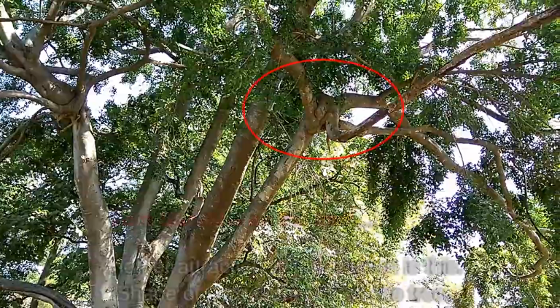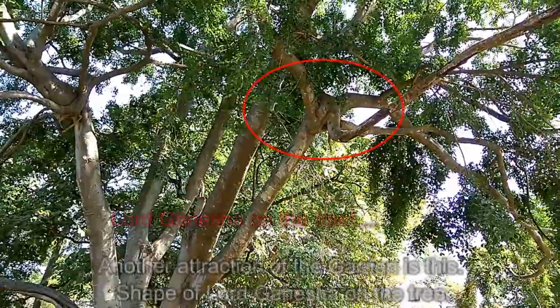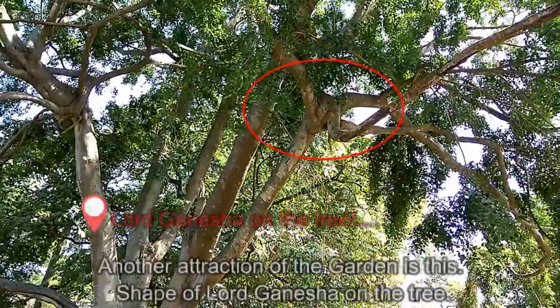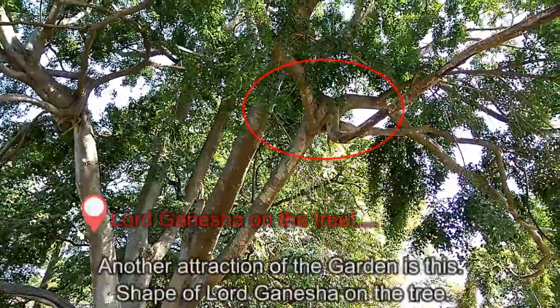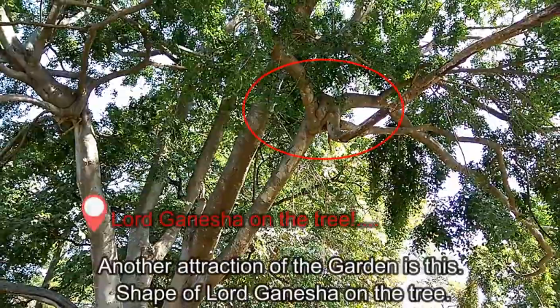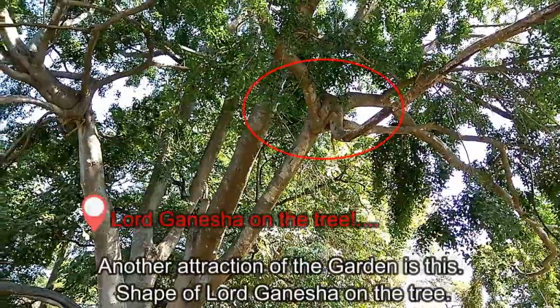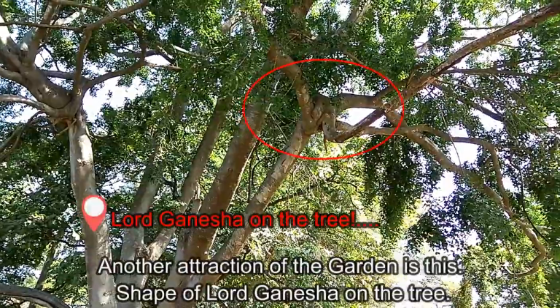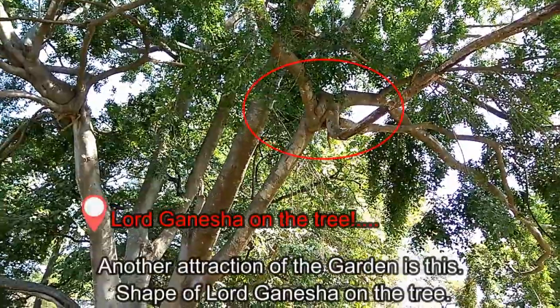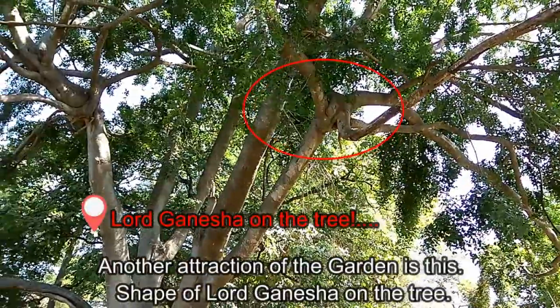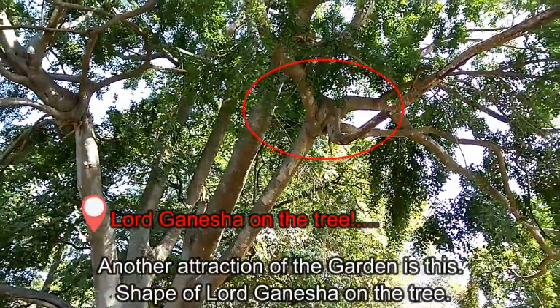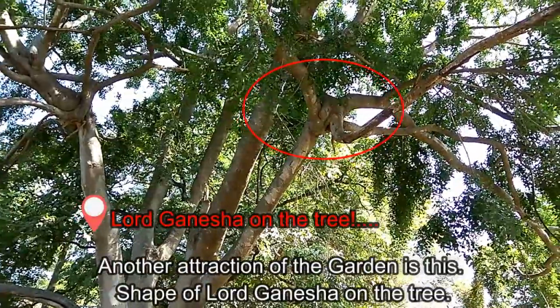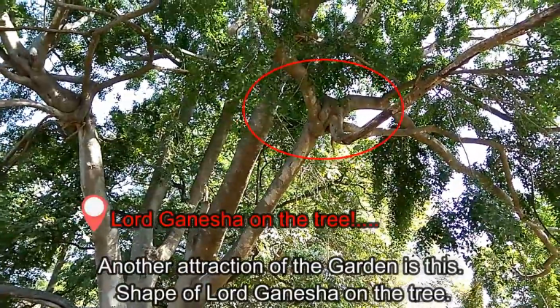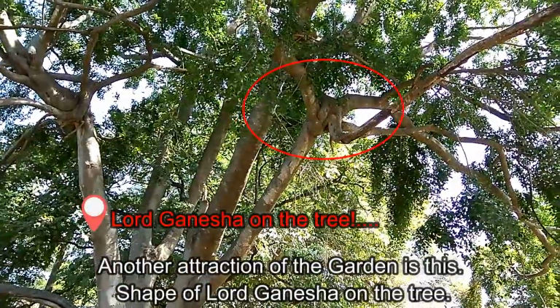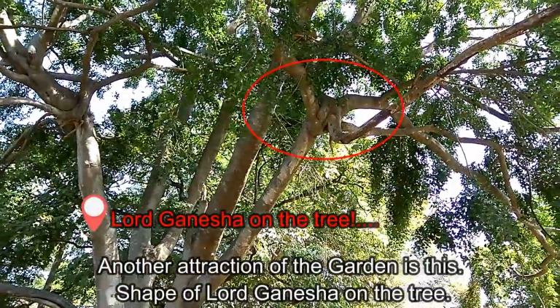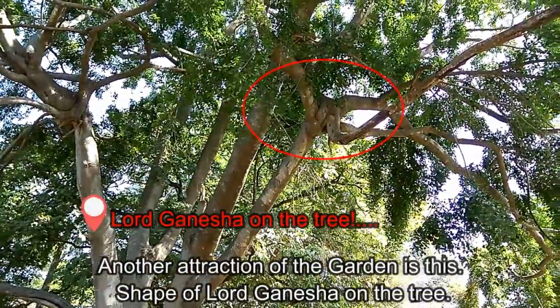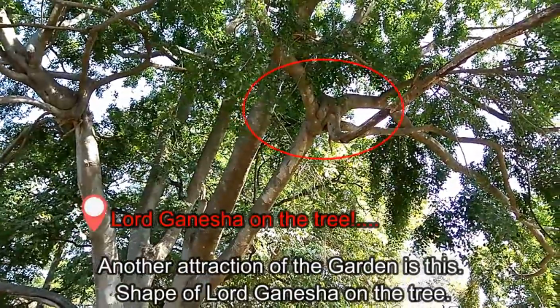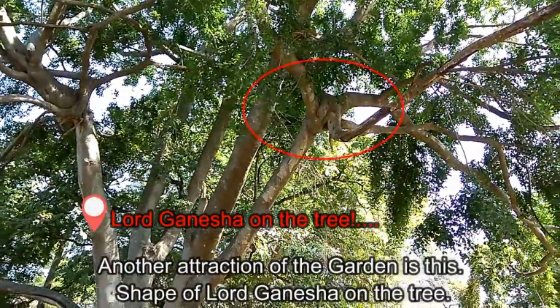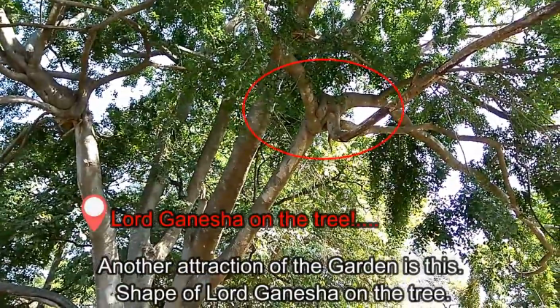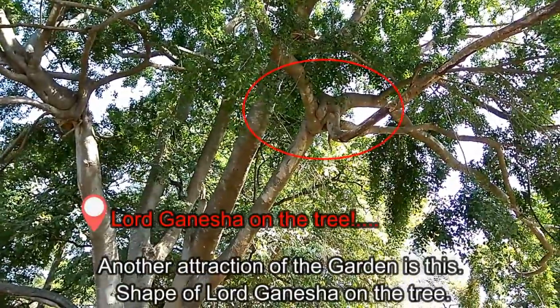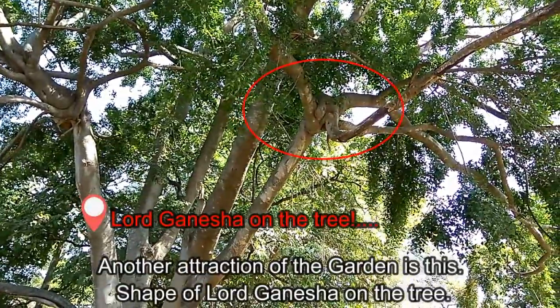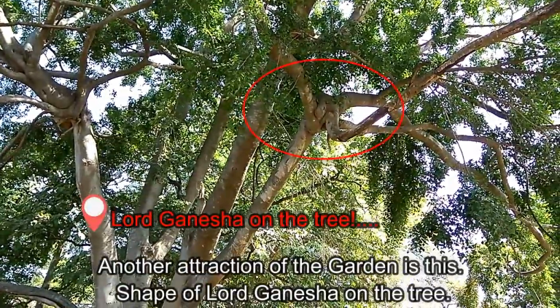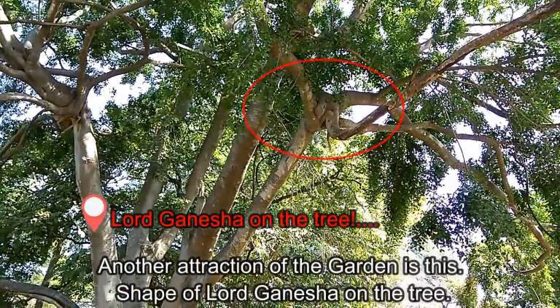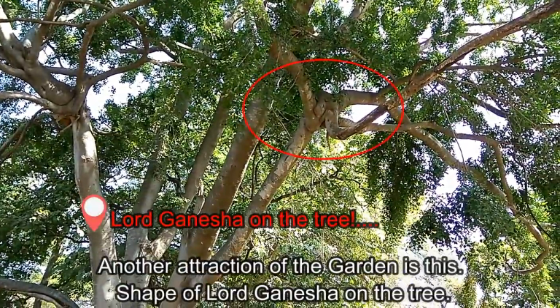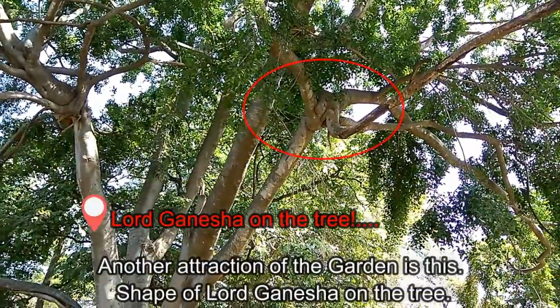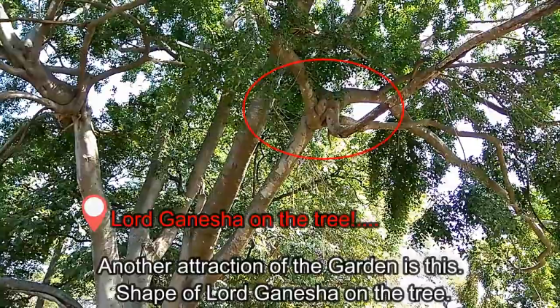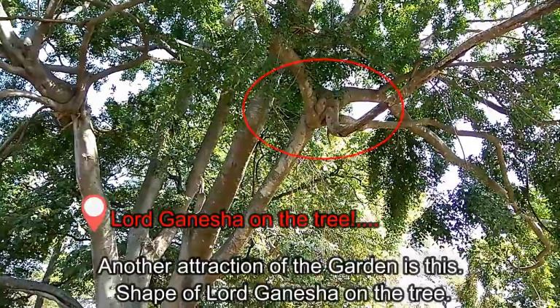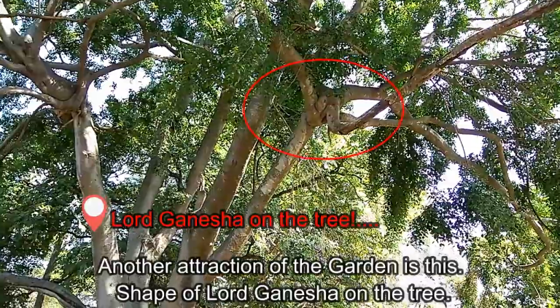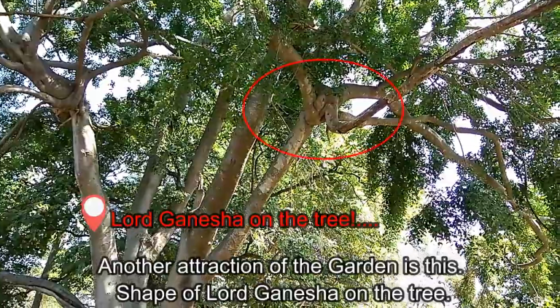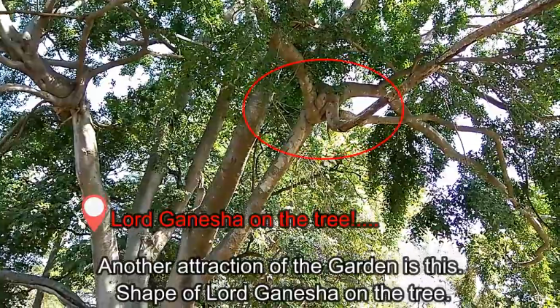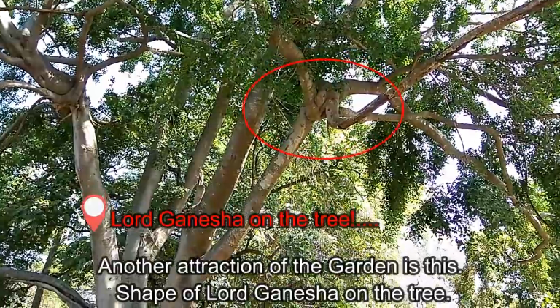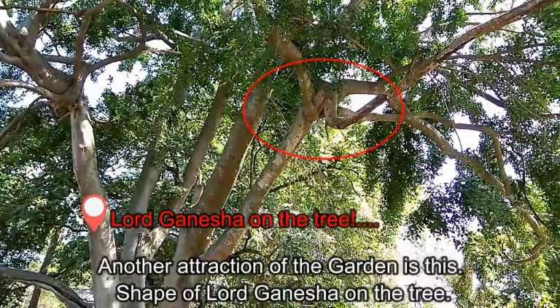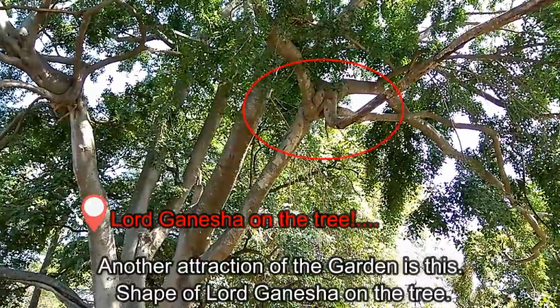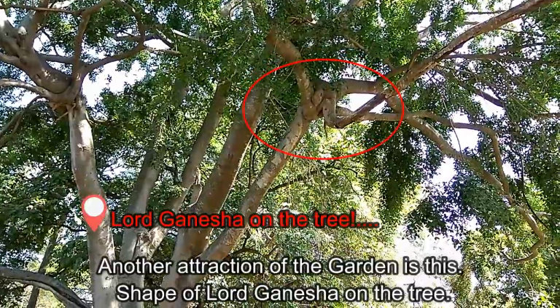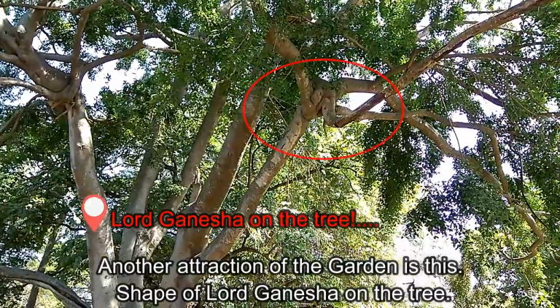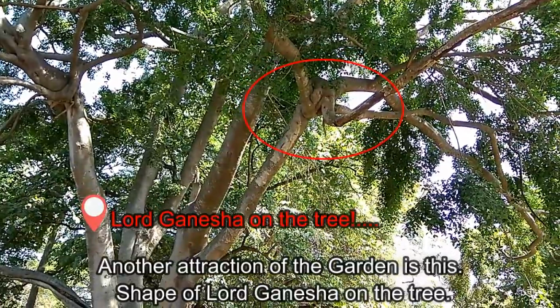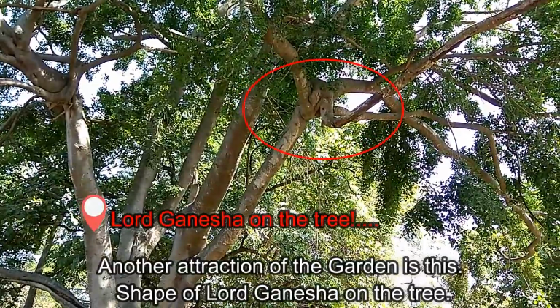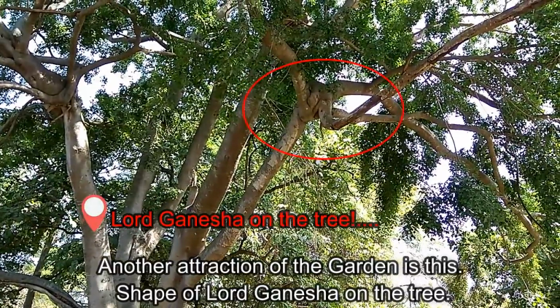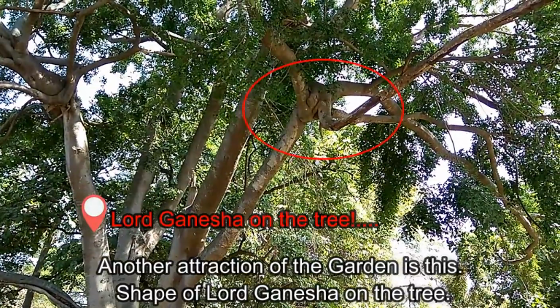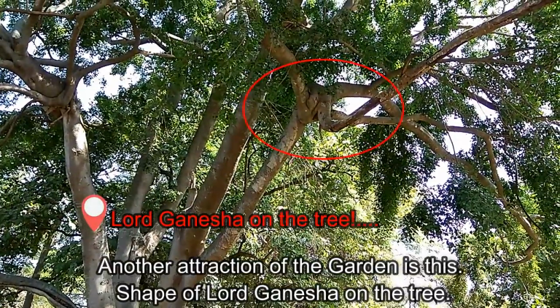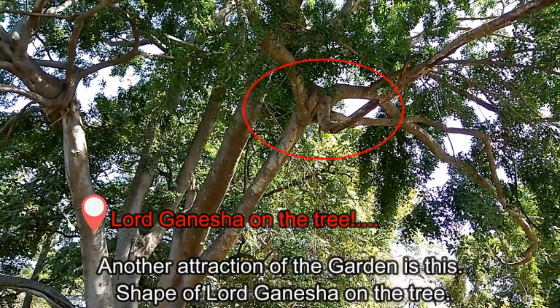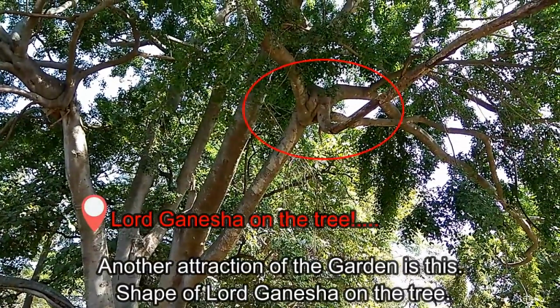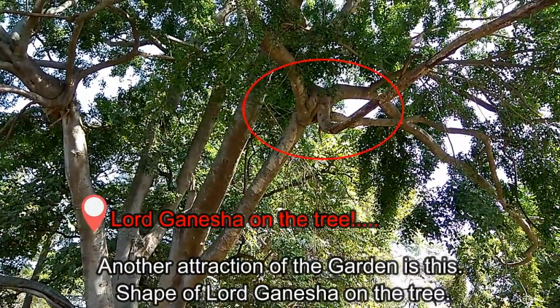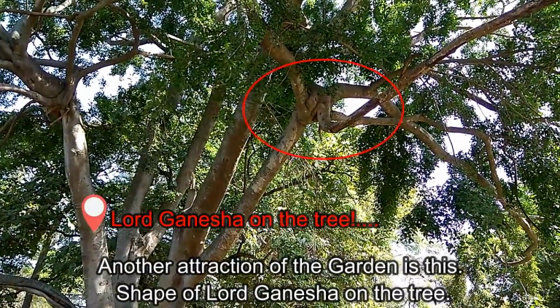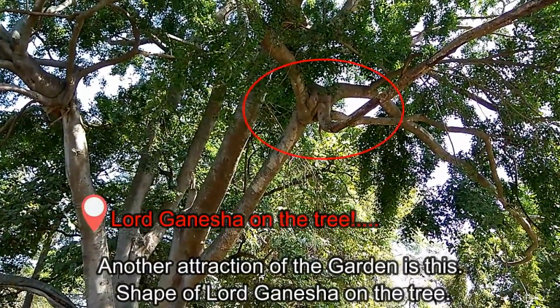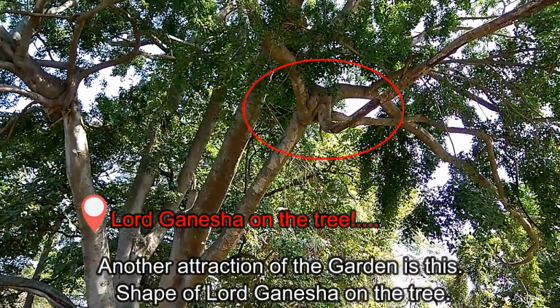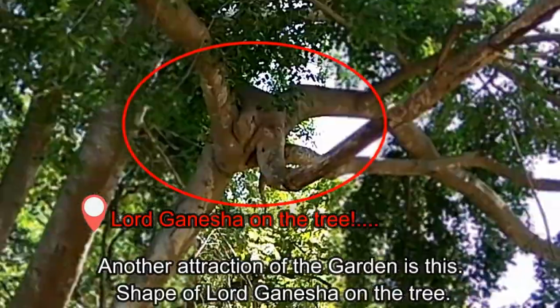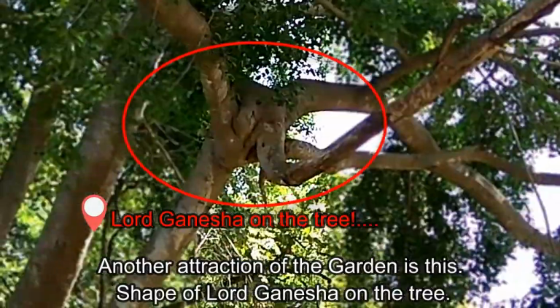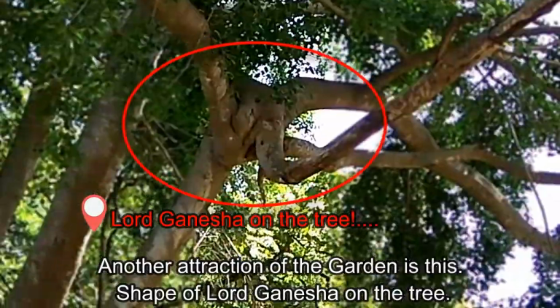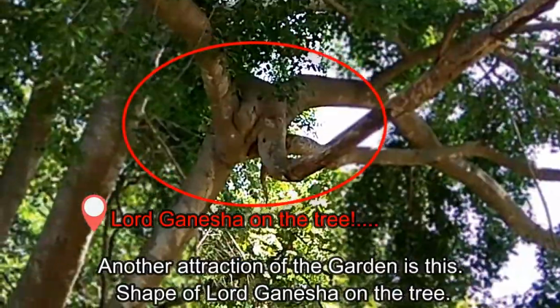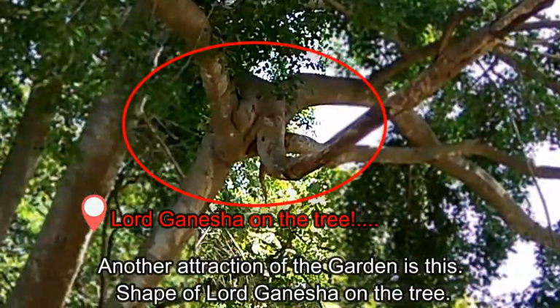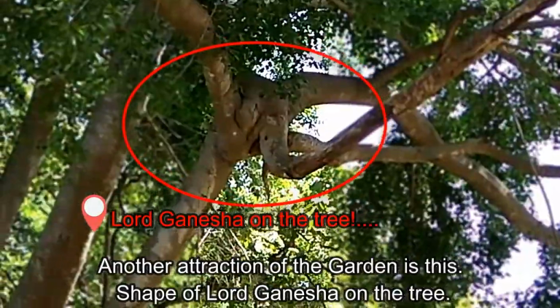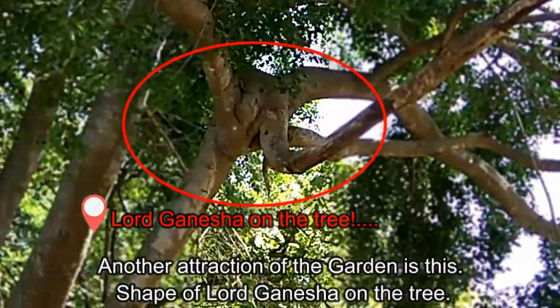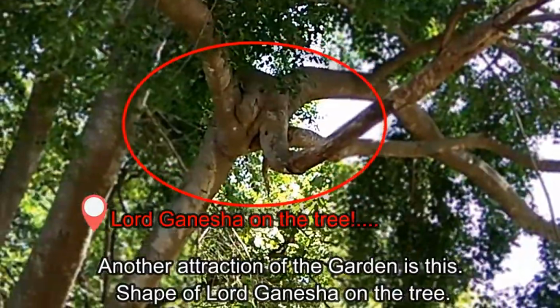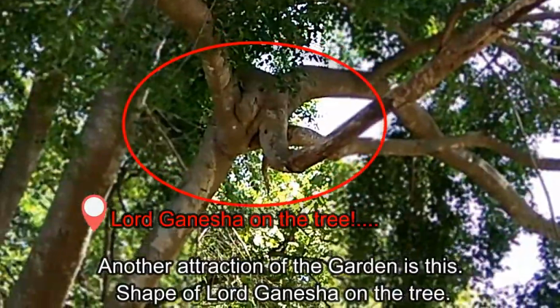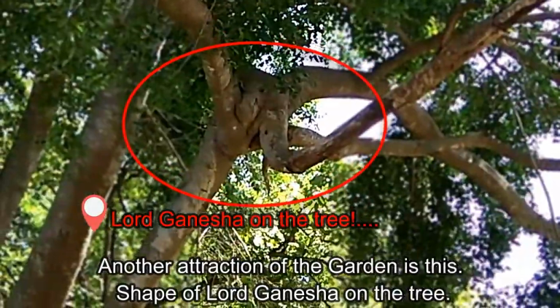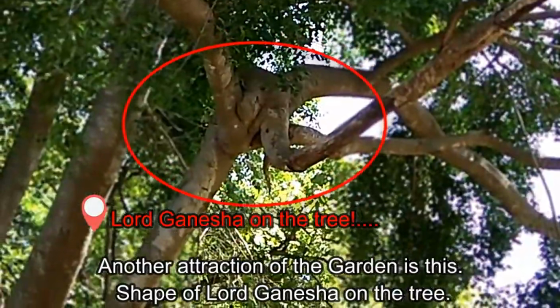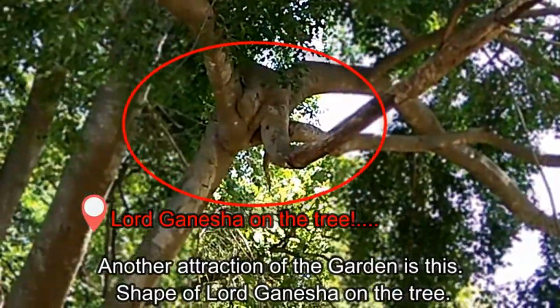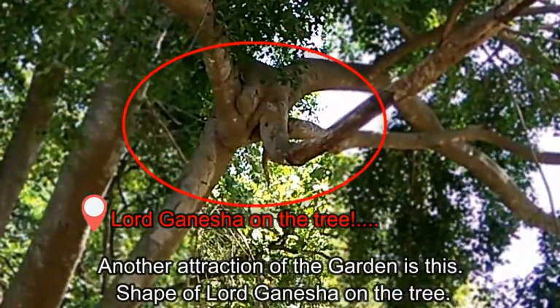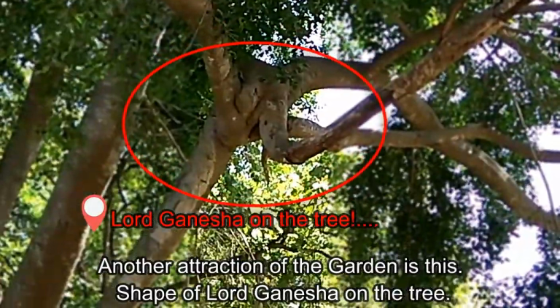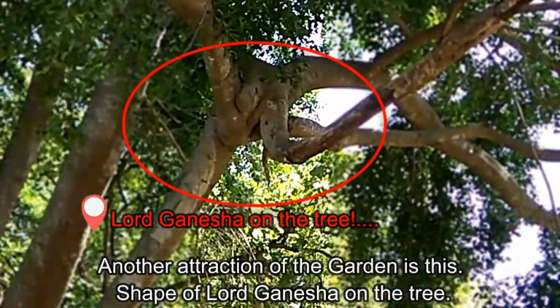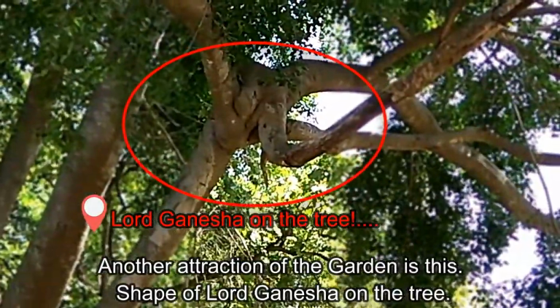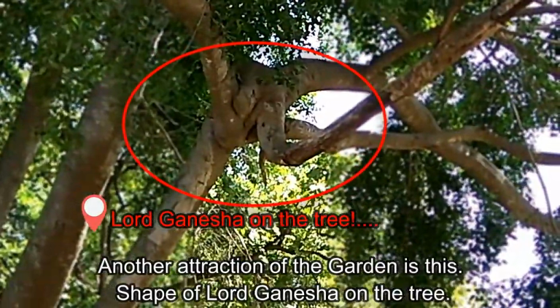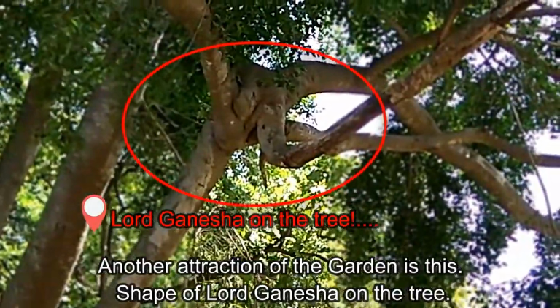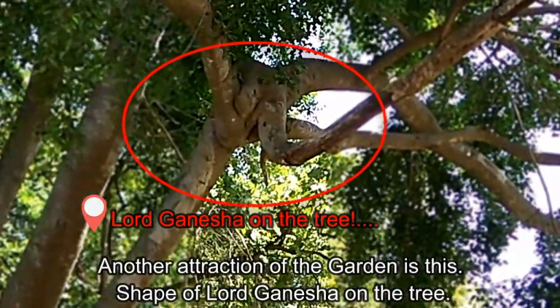Another attraction of the garden is the shape of Lord Ganesha naturally formed on a tree.